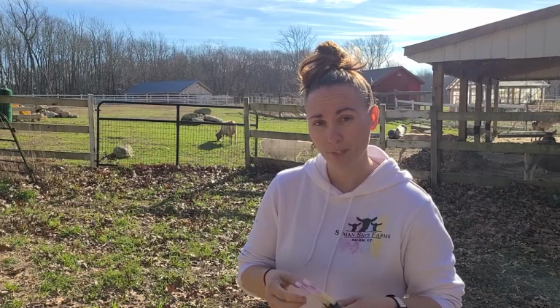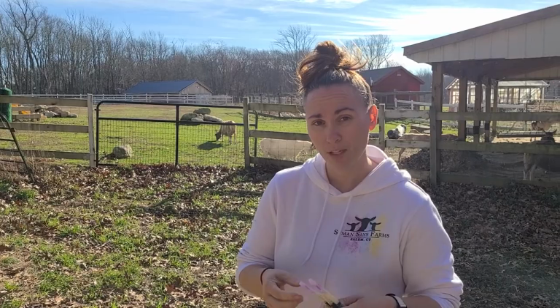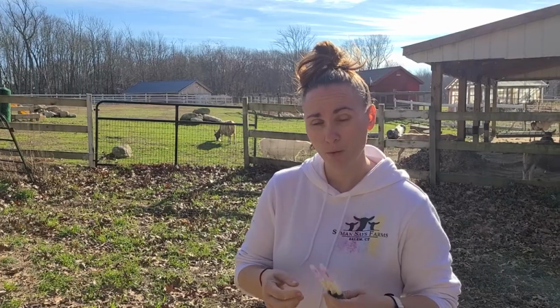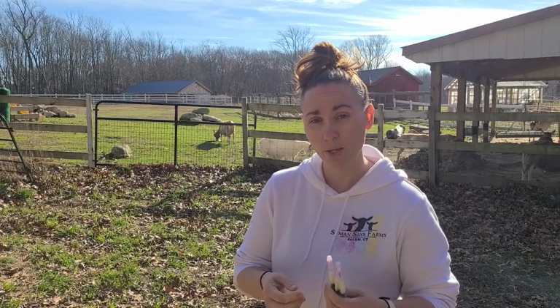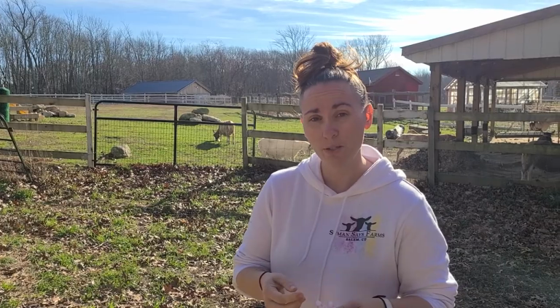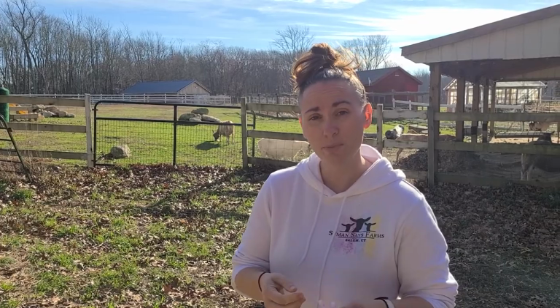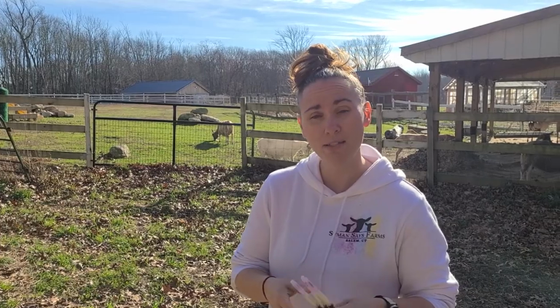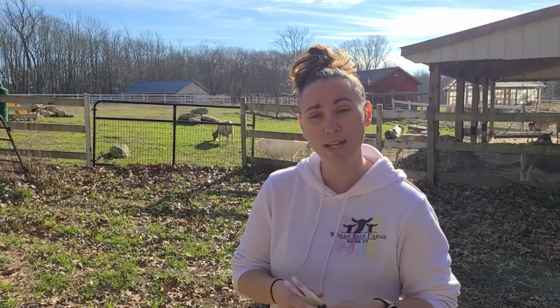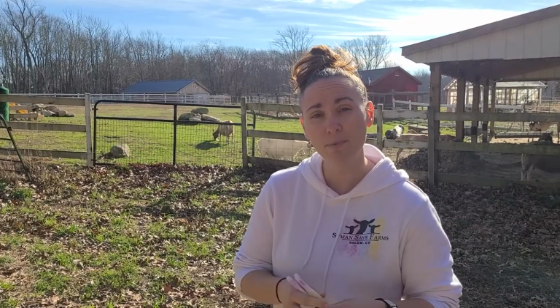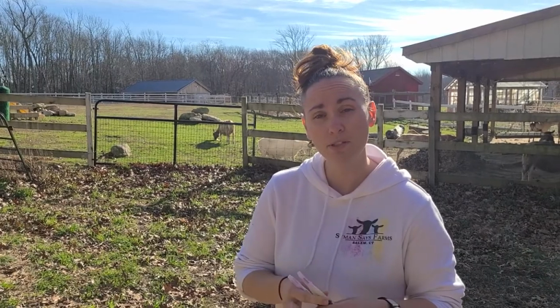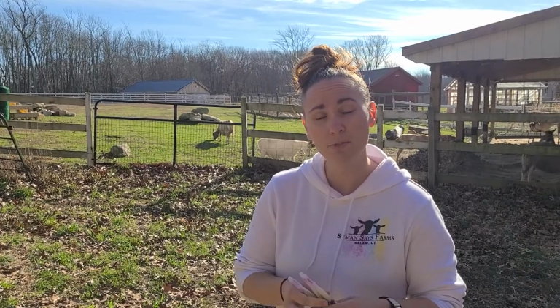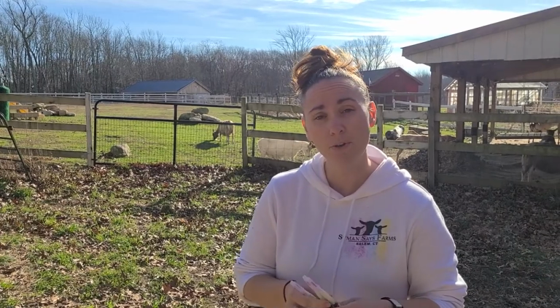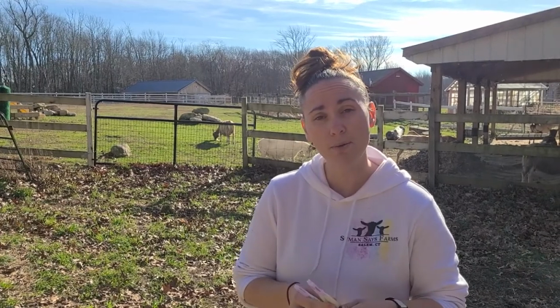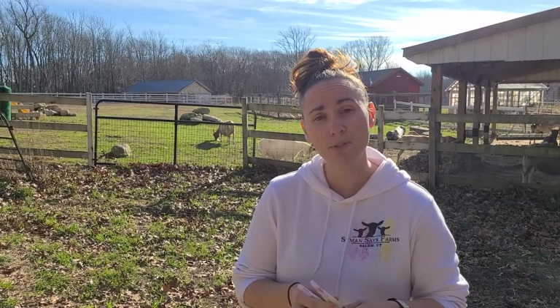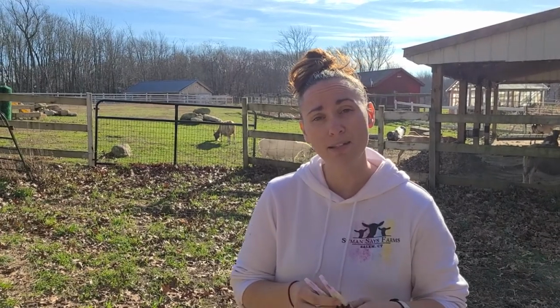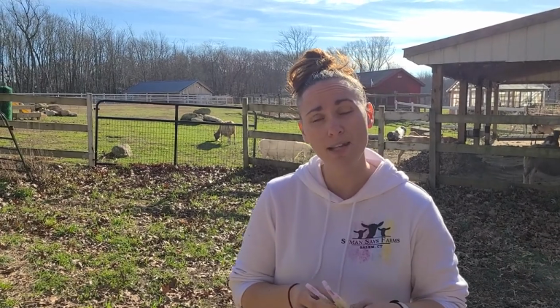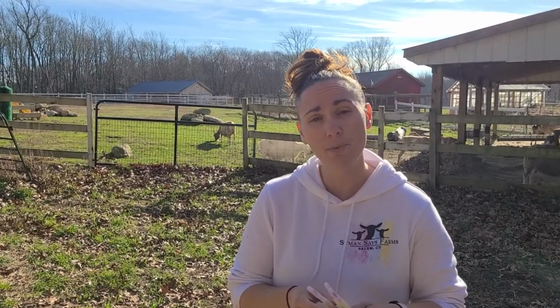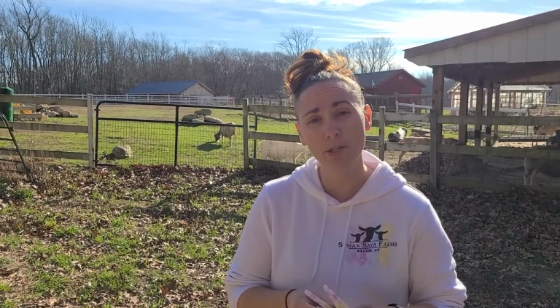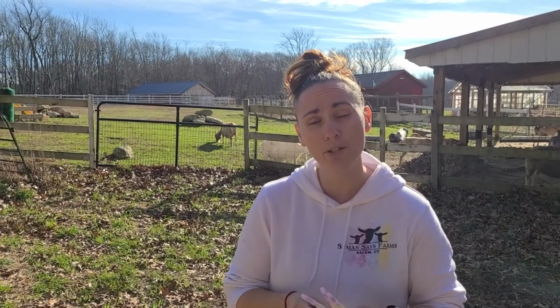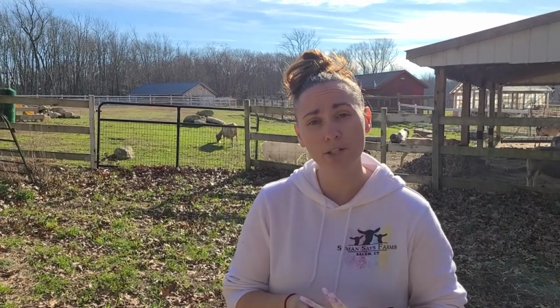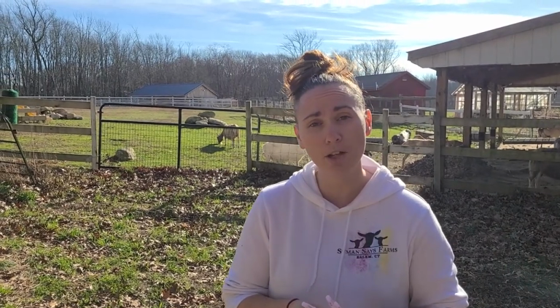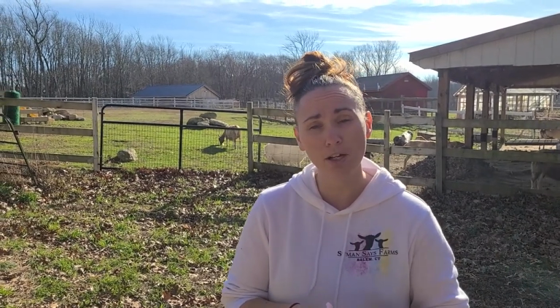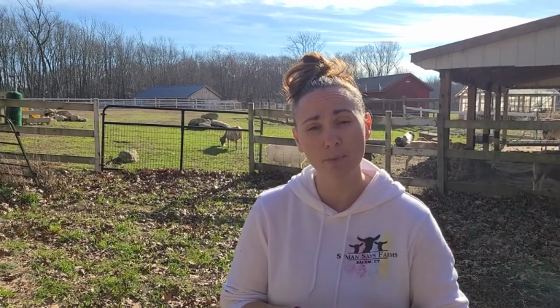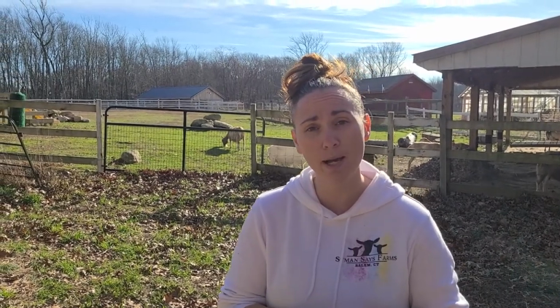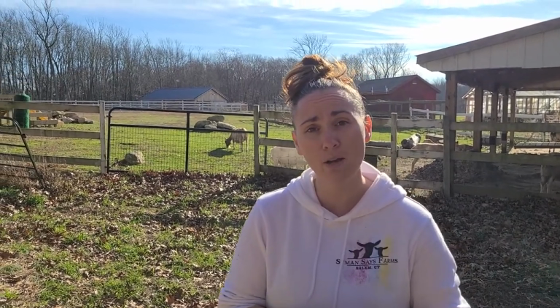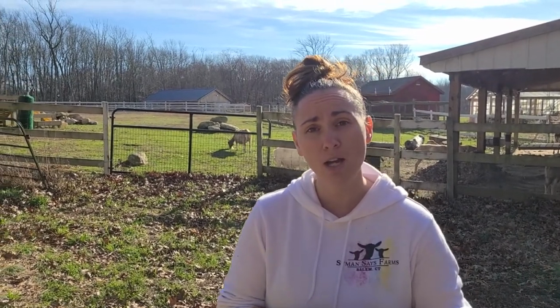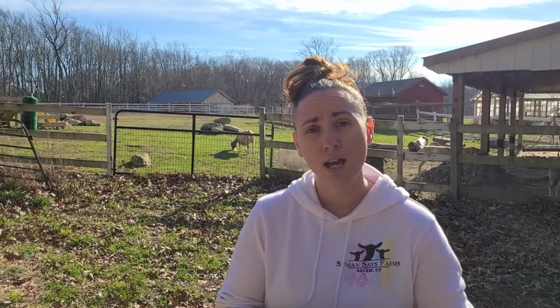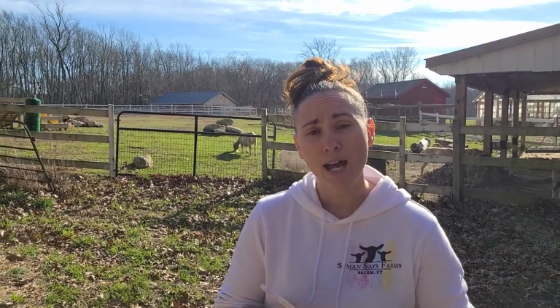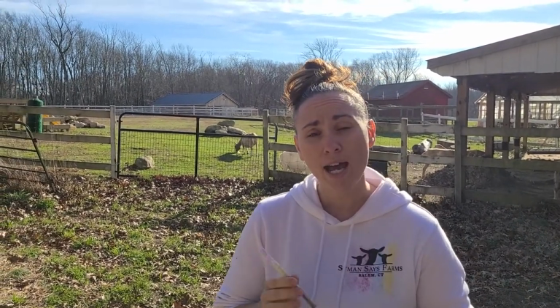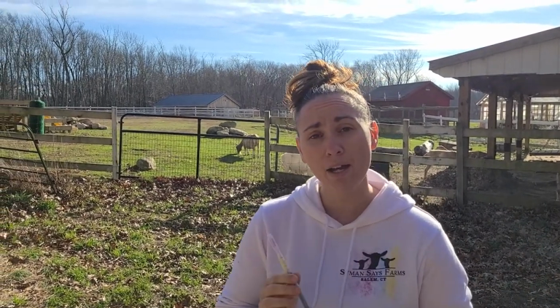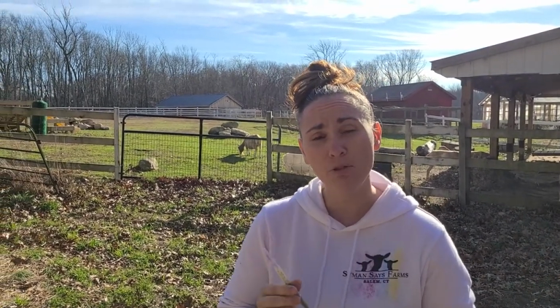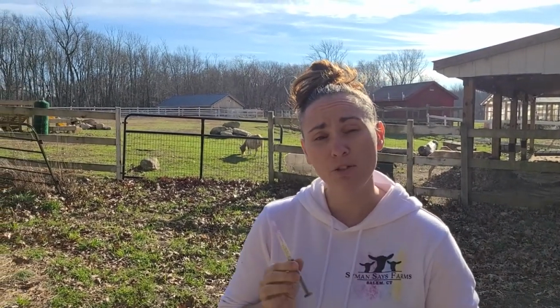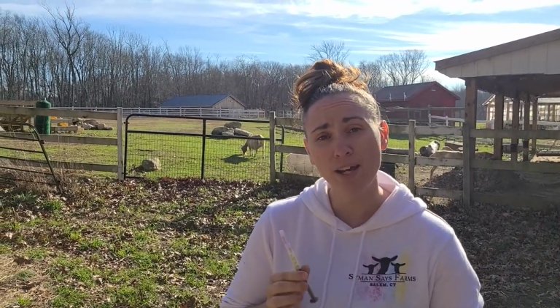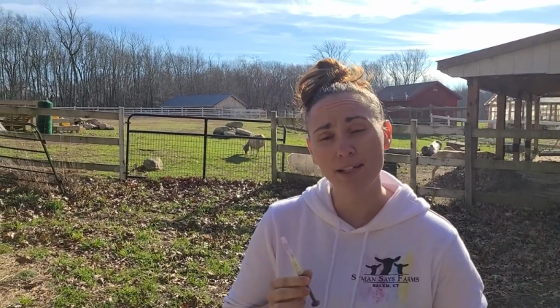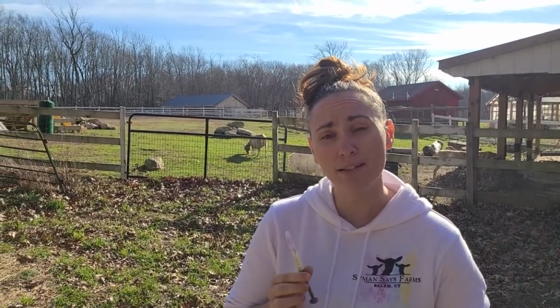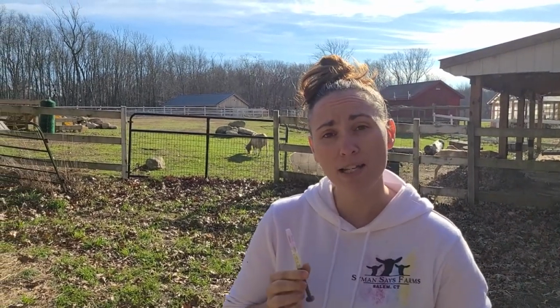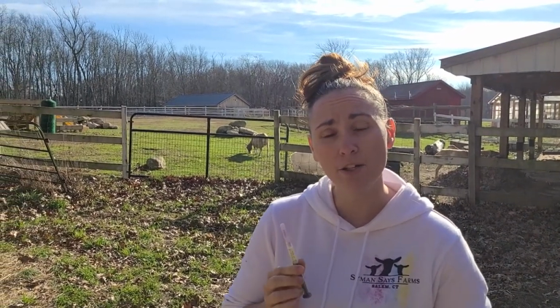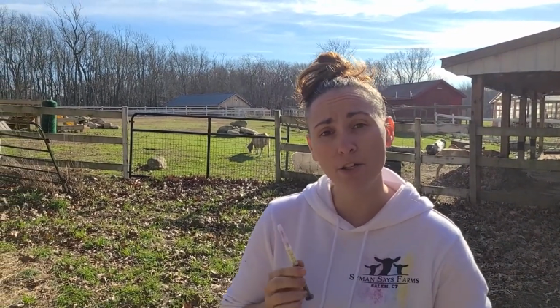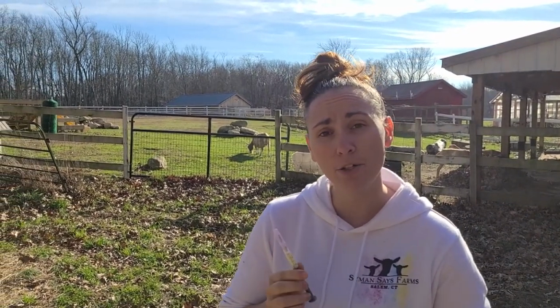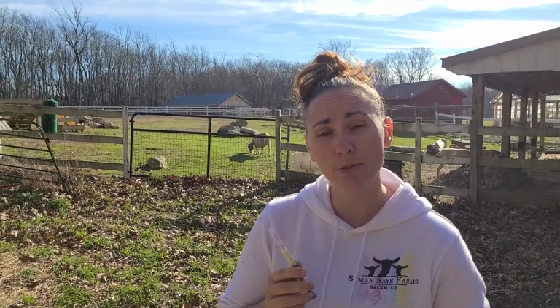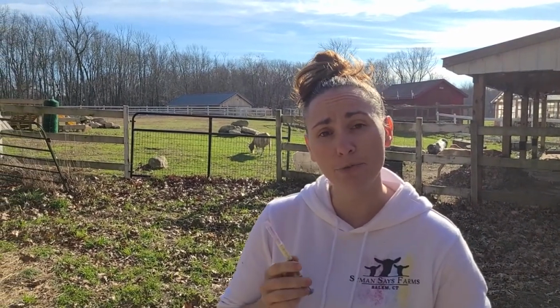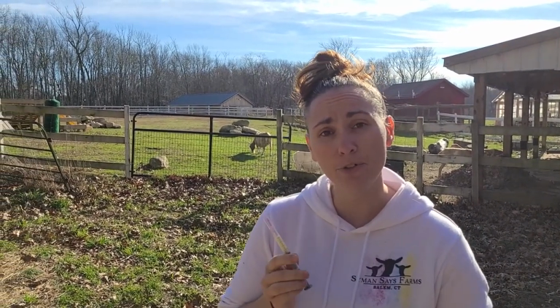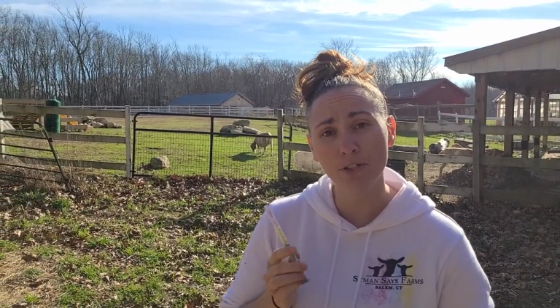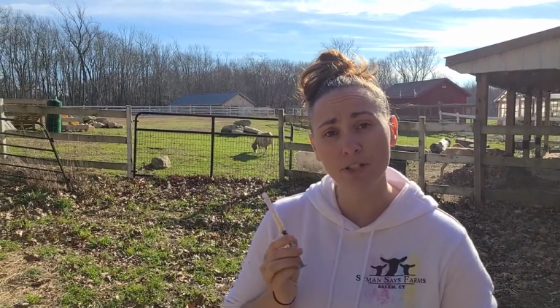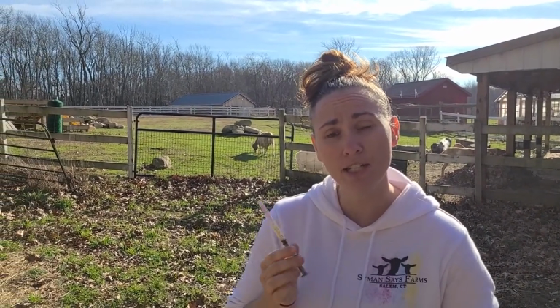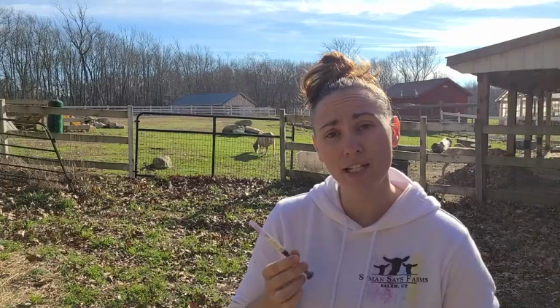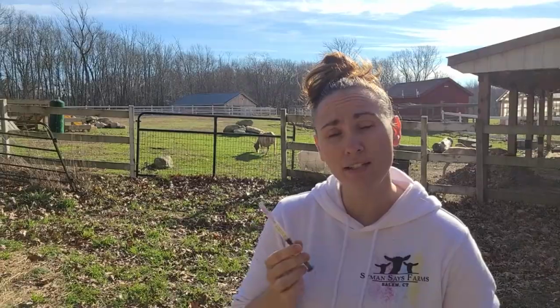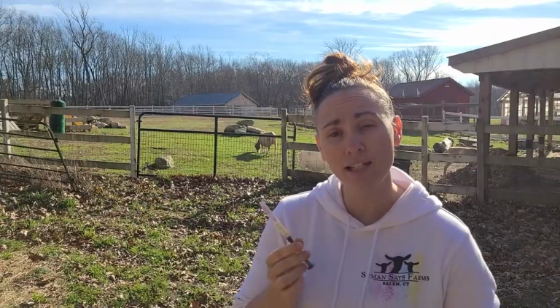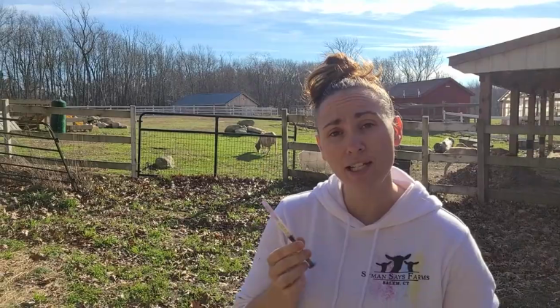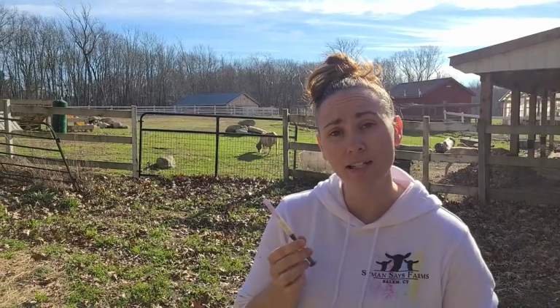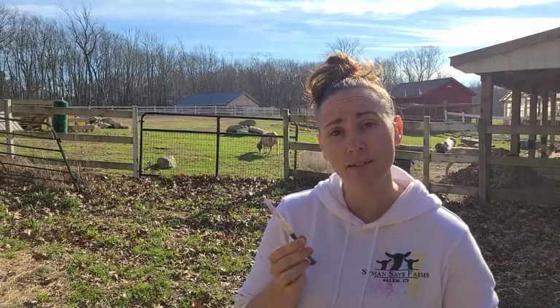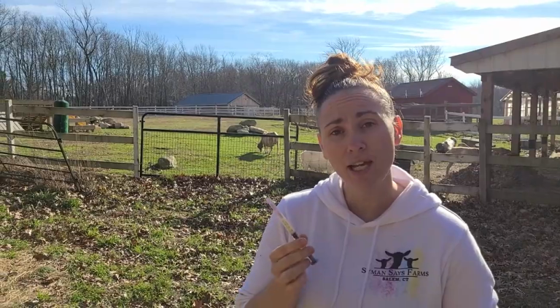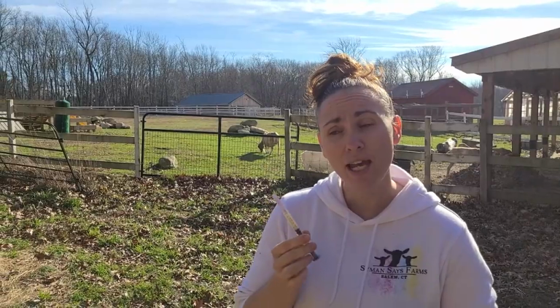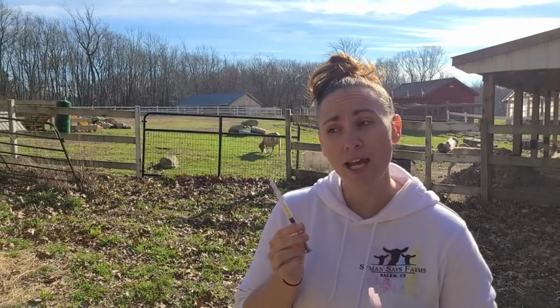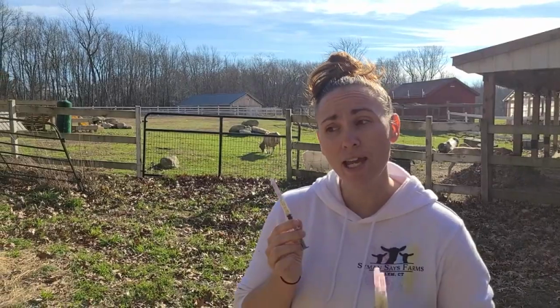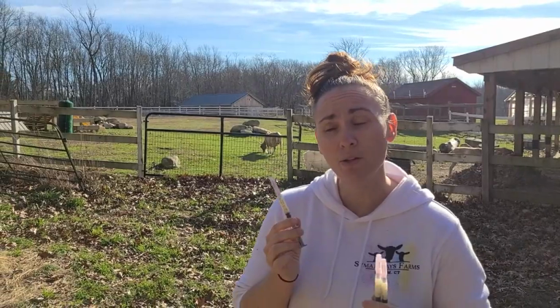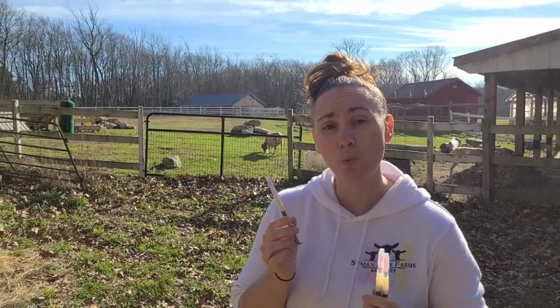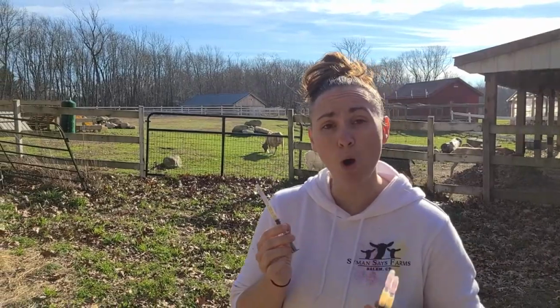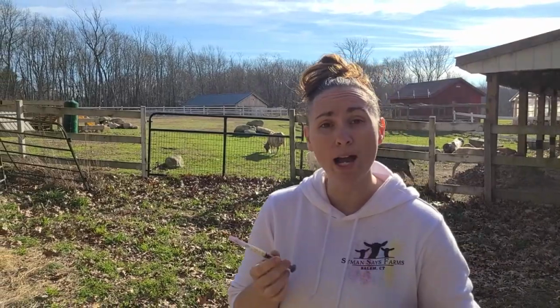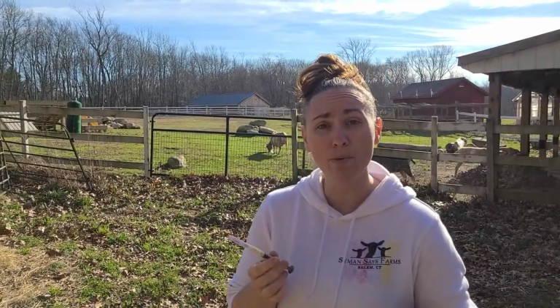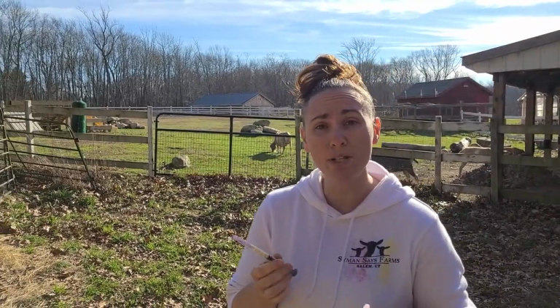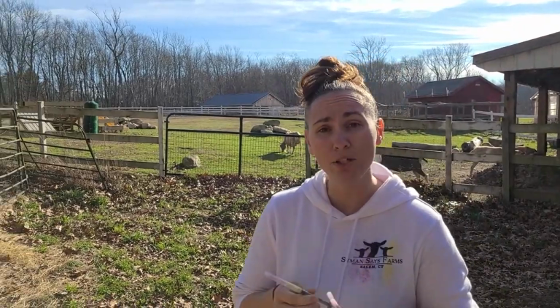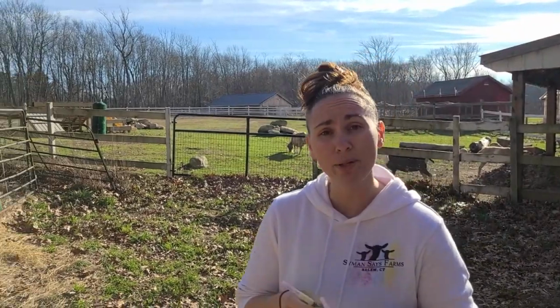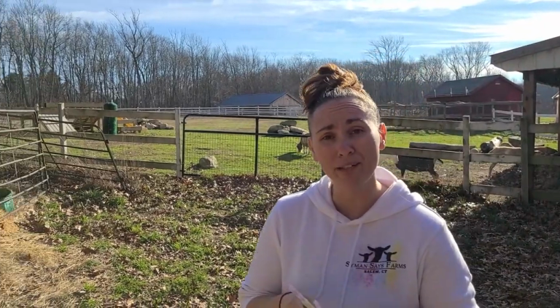Welcome to Simon Says Farms. Today we are going to talk about how to vaccinate your goat for CDT and why we do it.